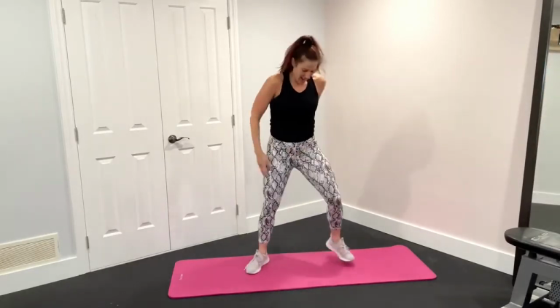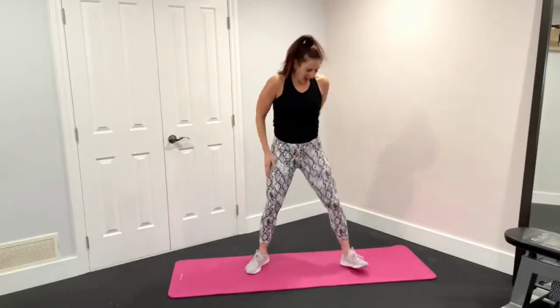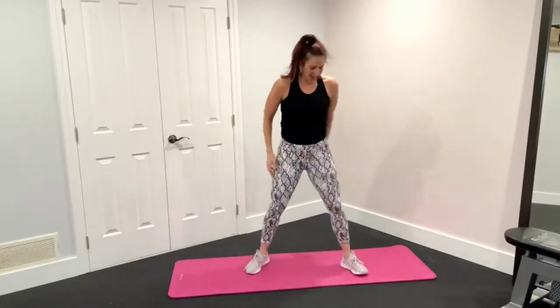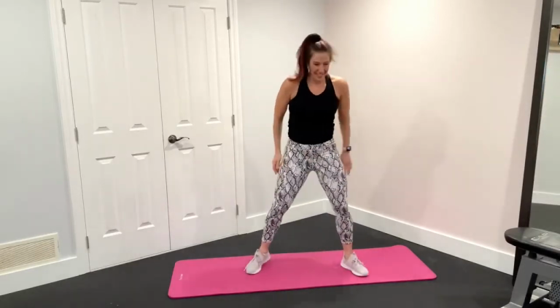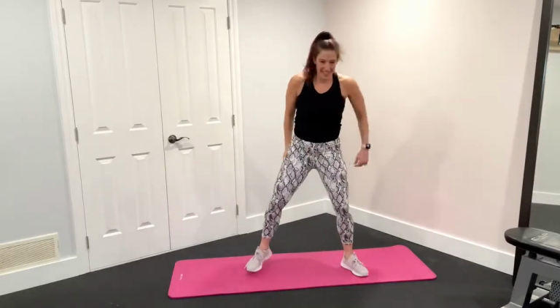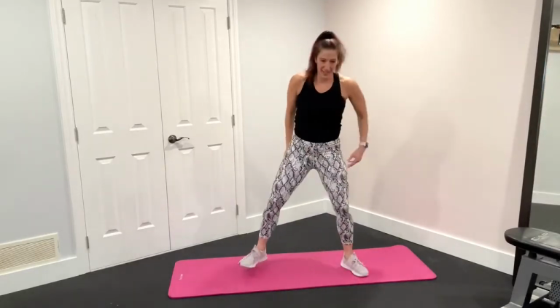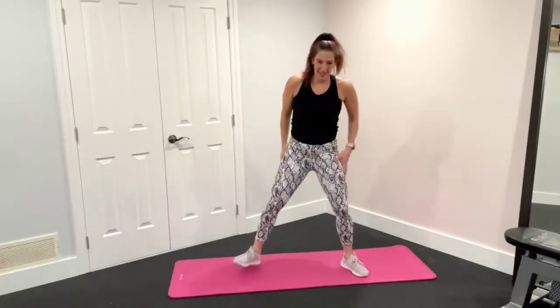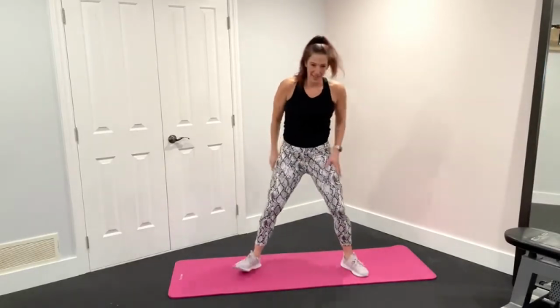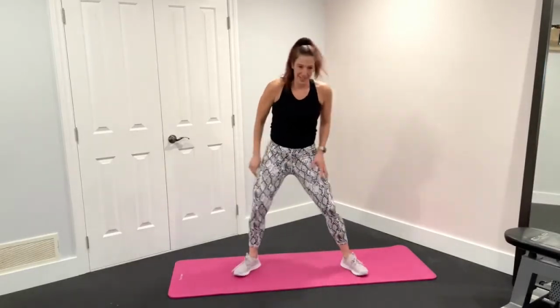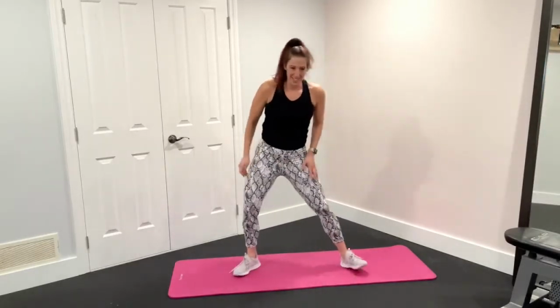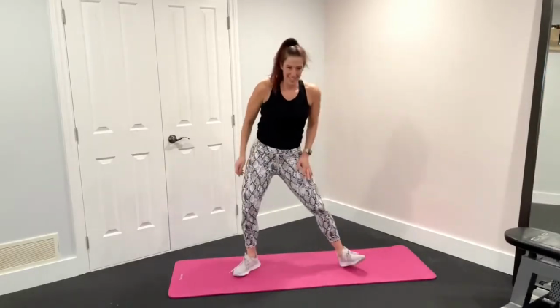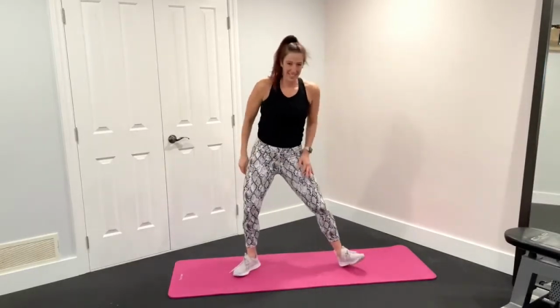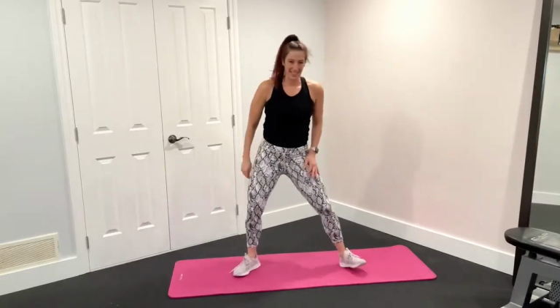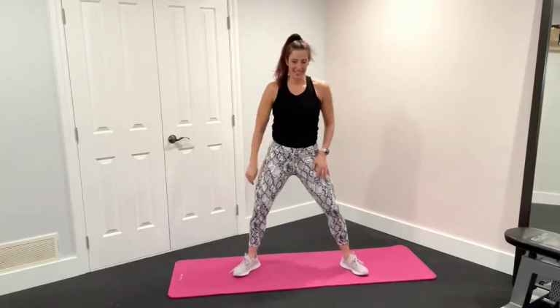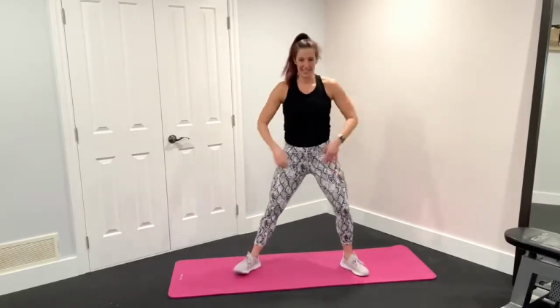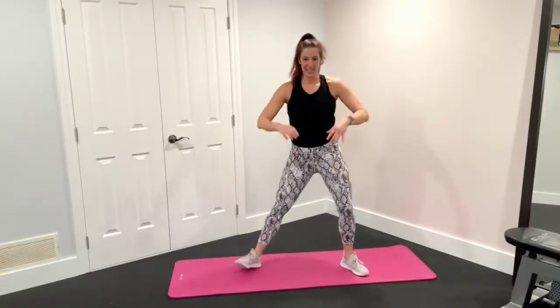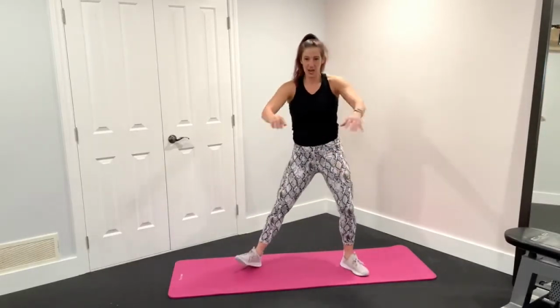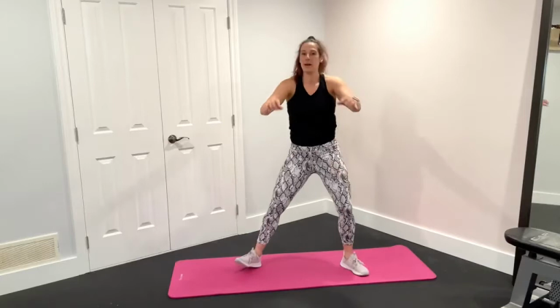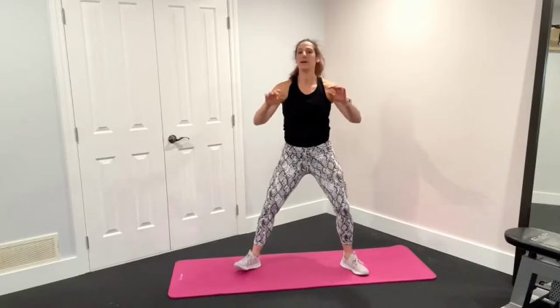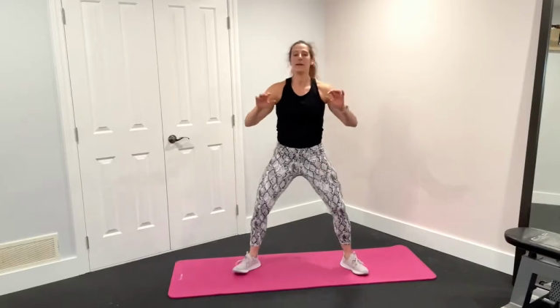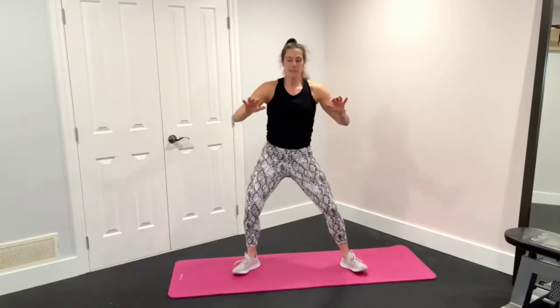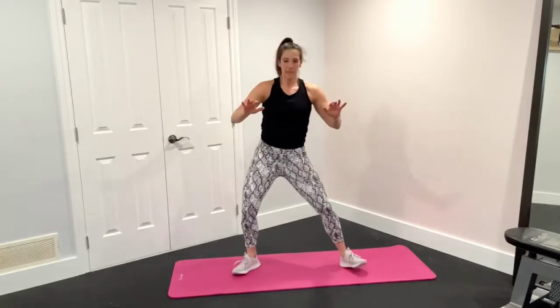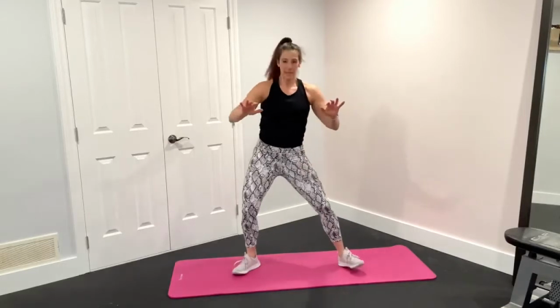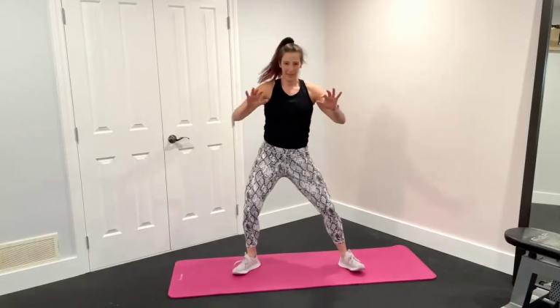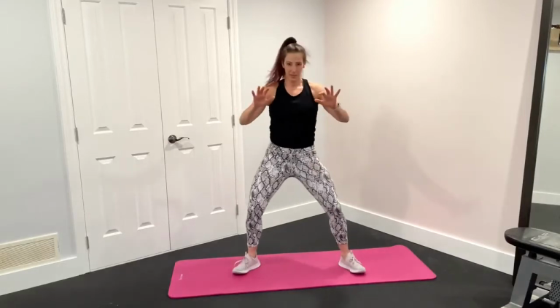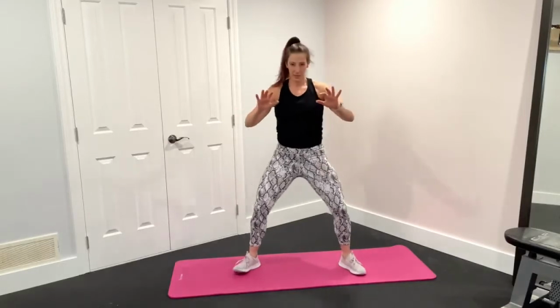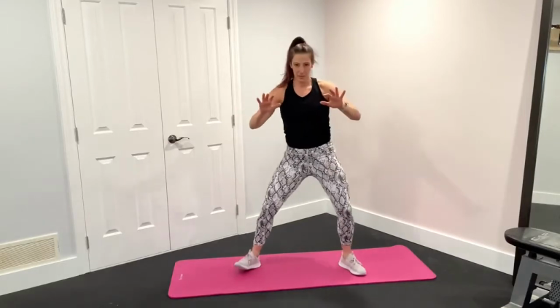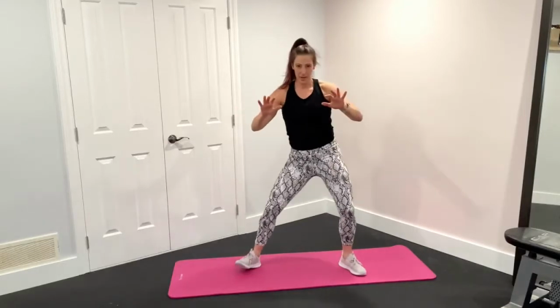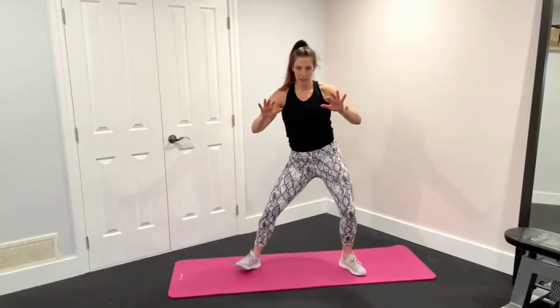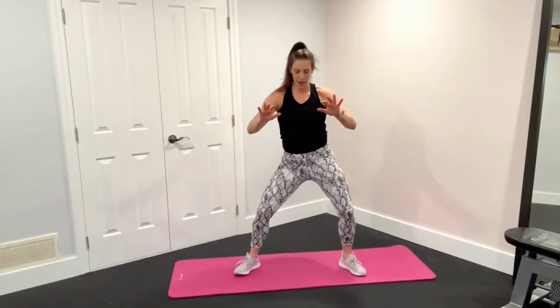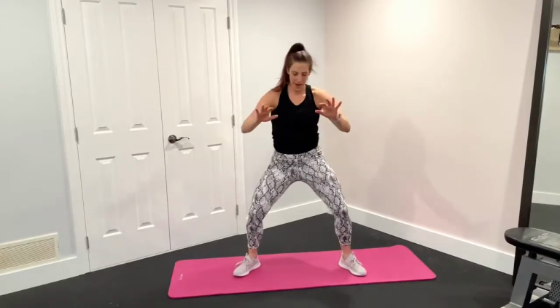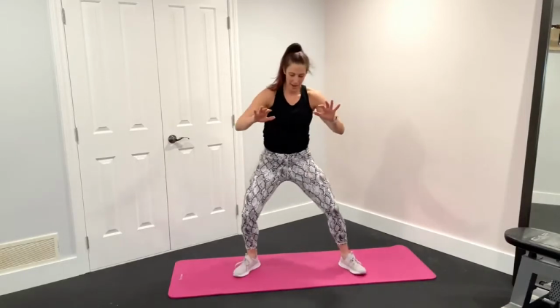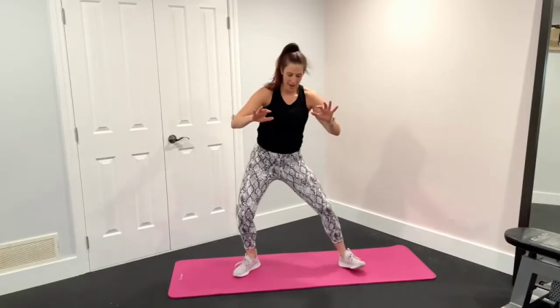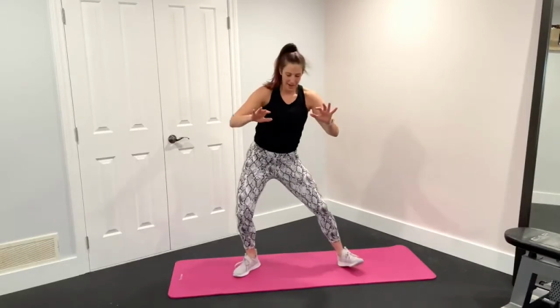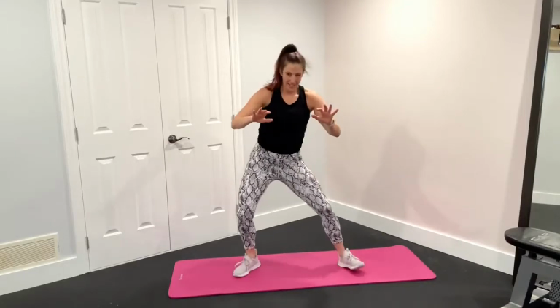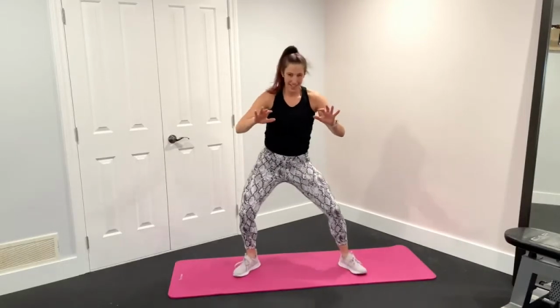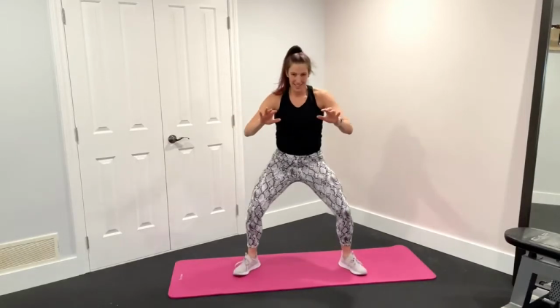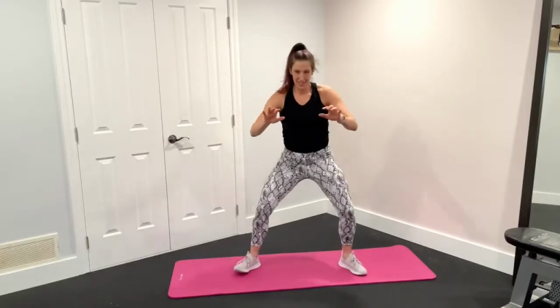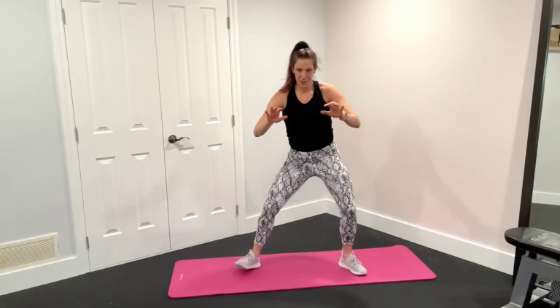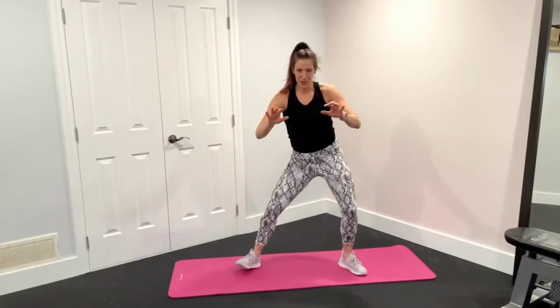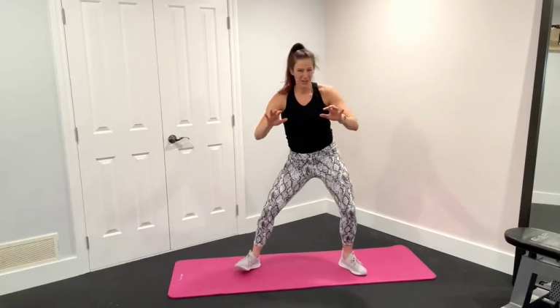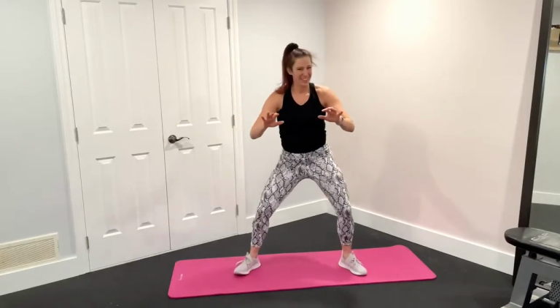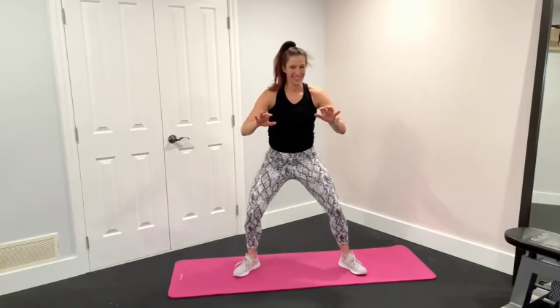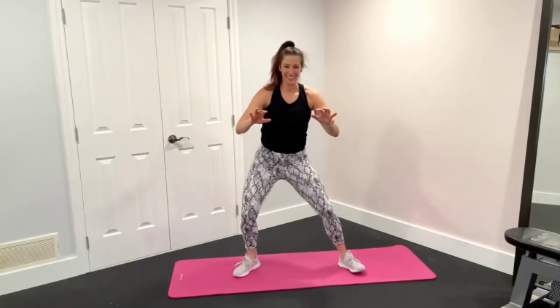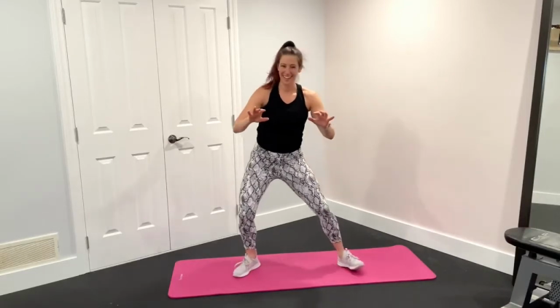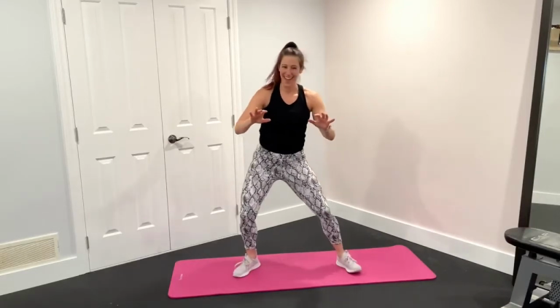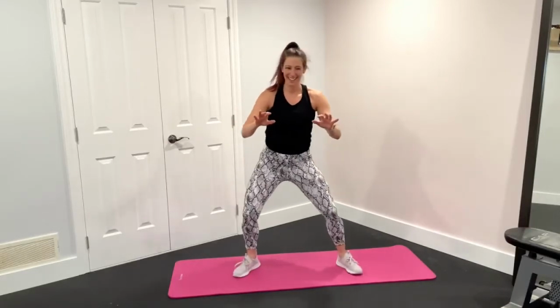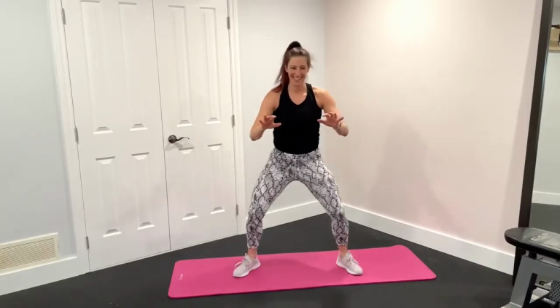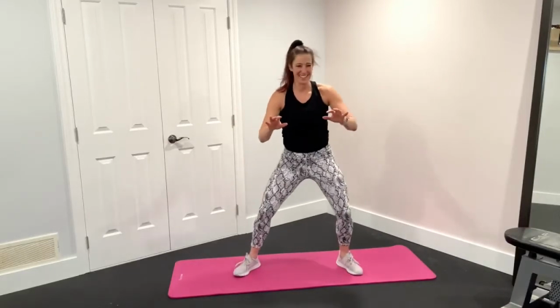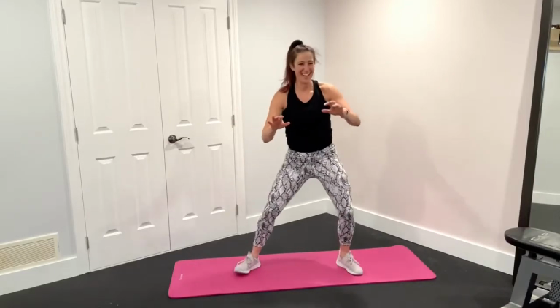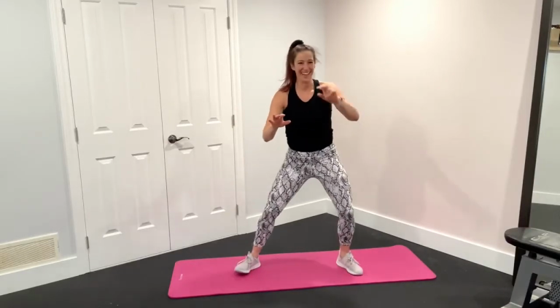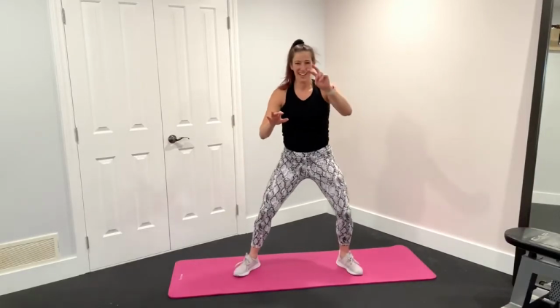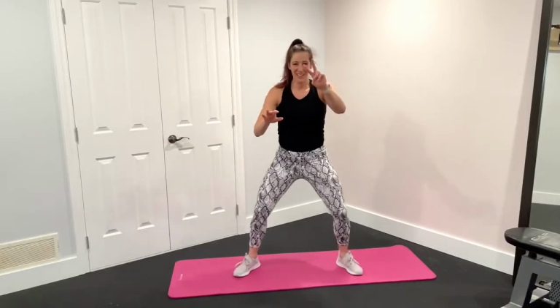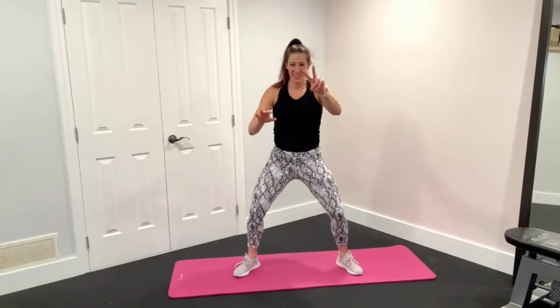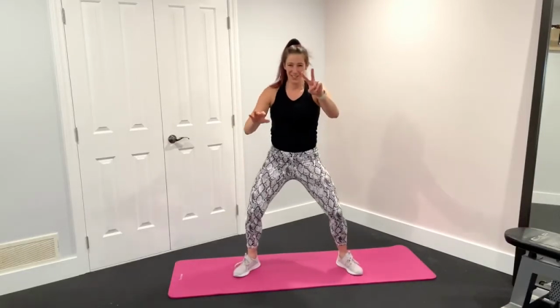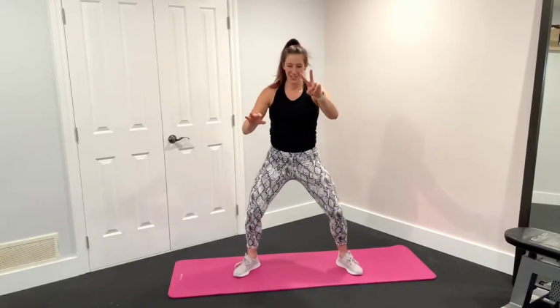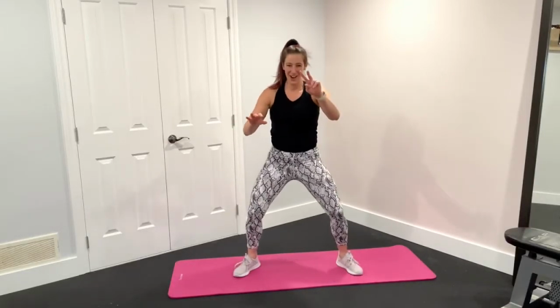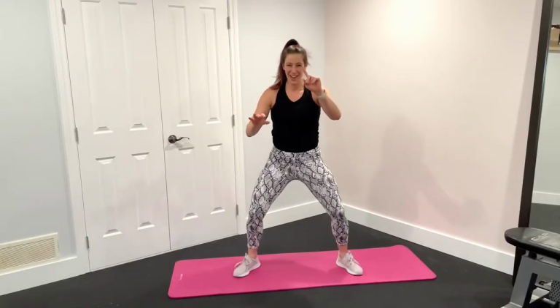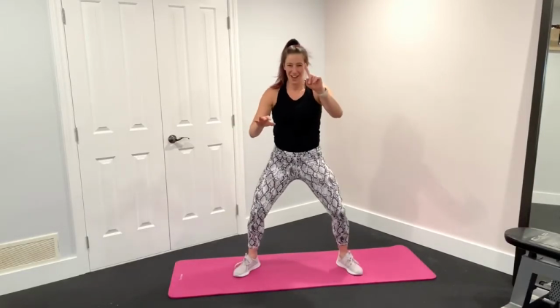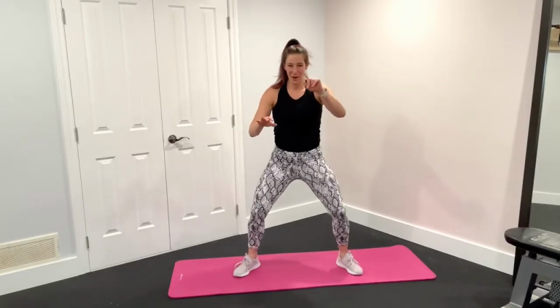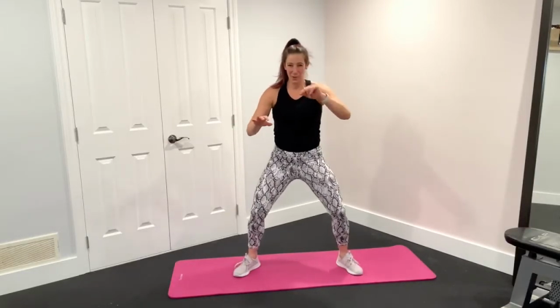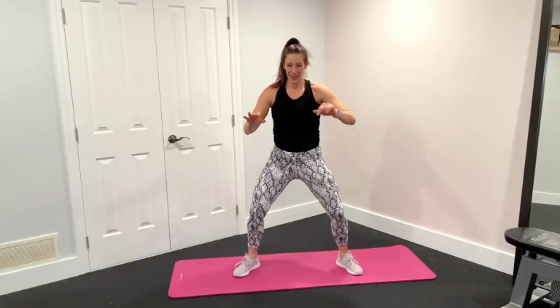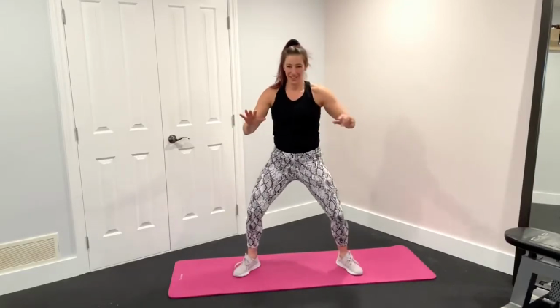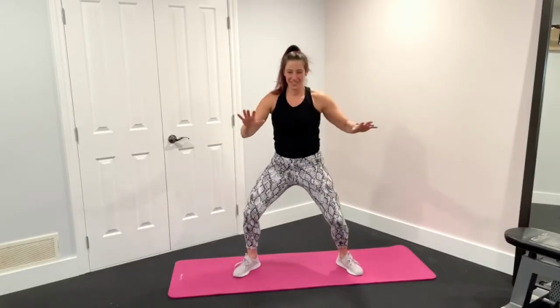All right, let's get ready. We got six seconds. Get those arms up. Knees are soft. Think like an athlete. Two, one, let's go.